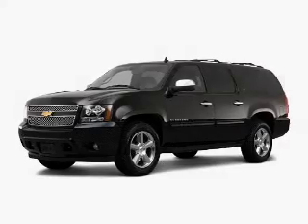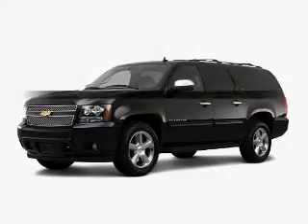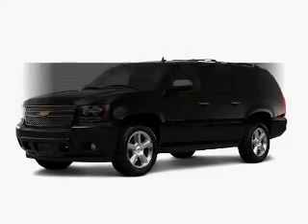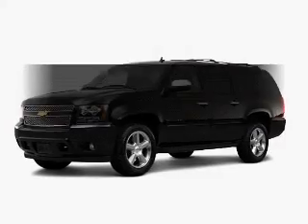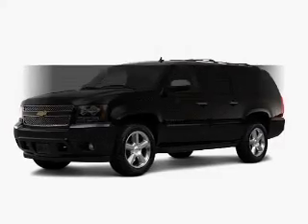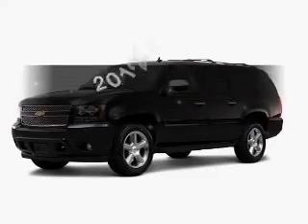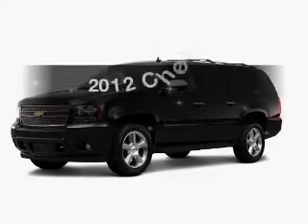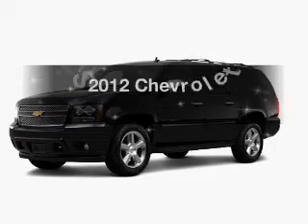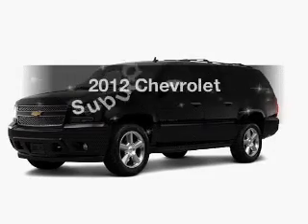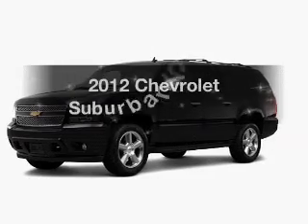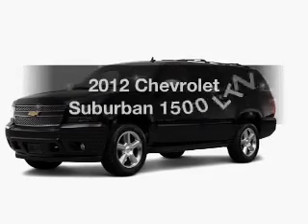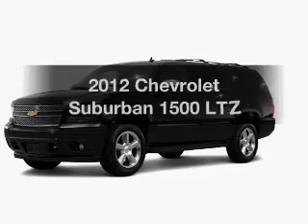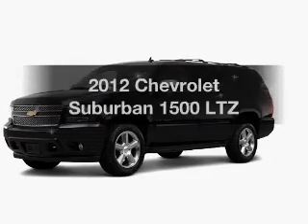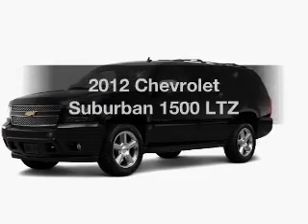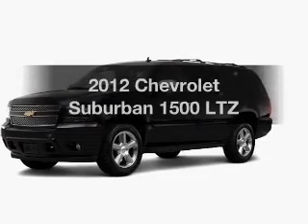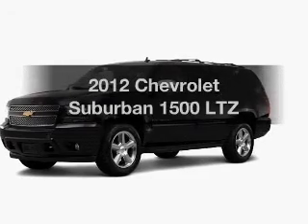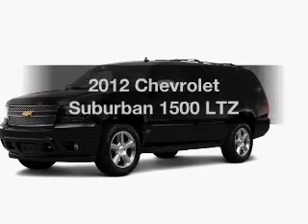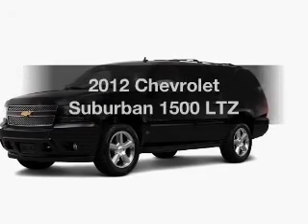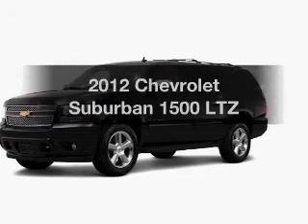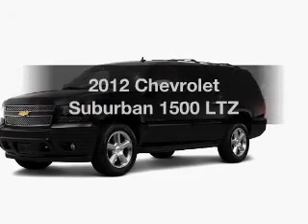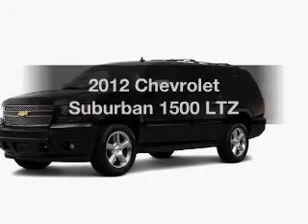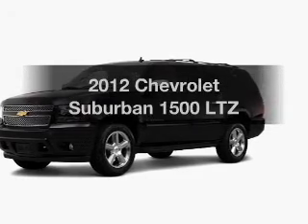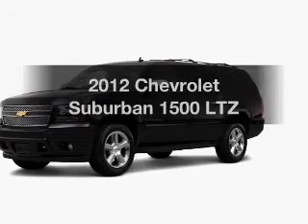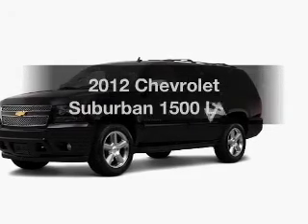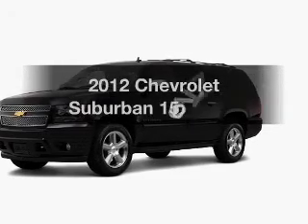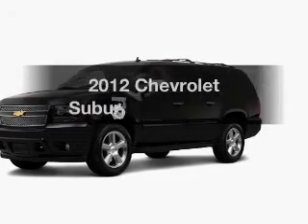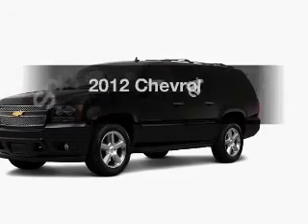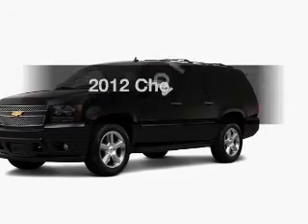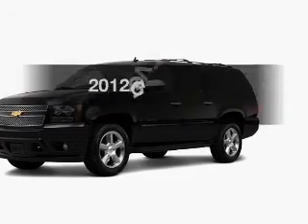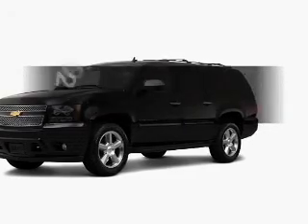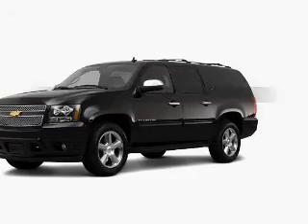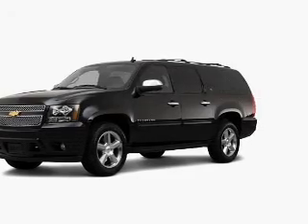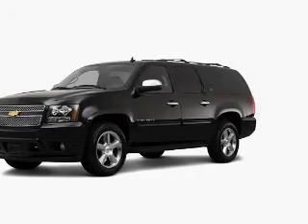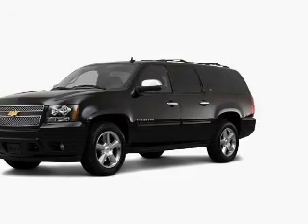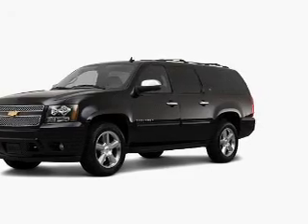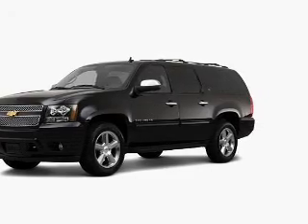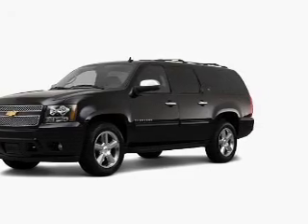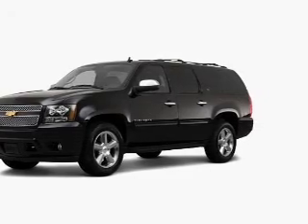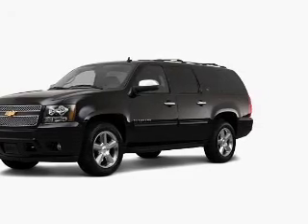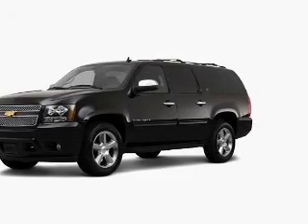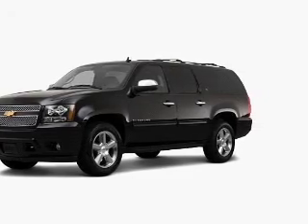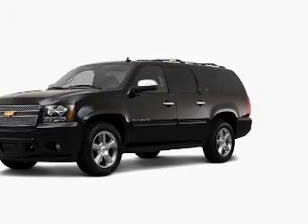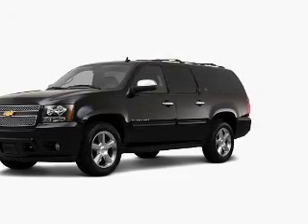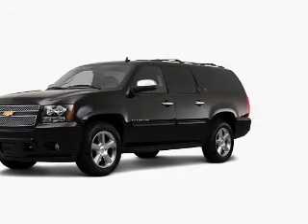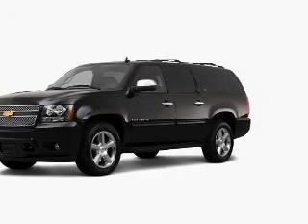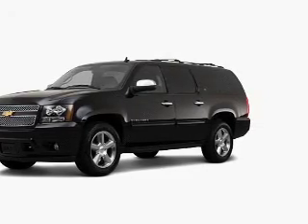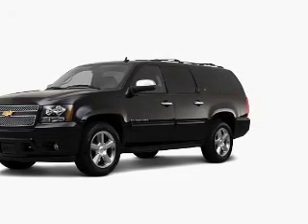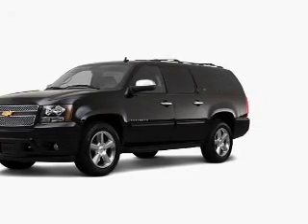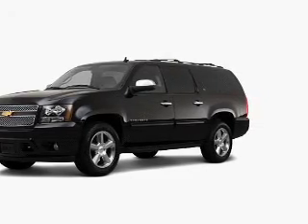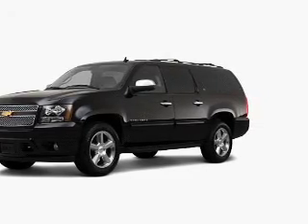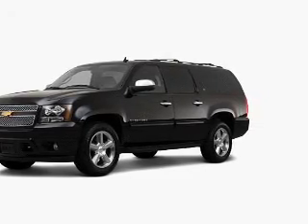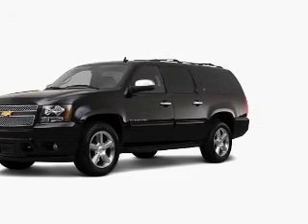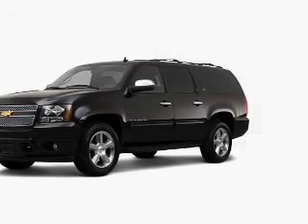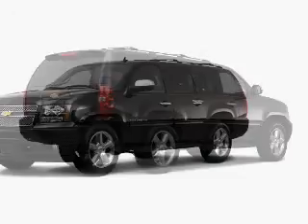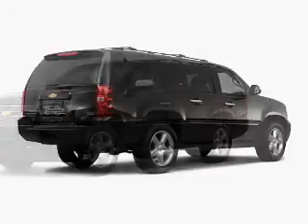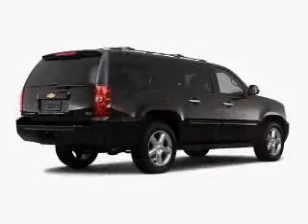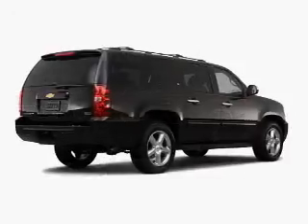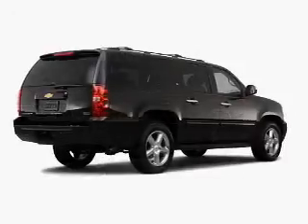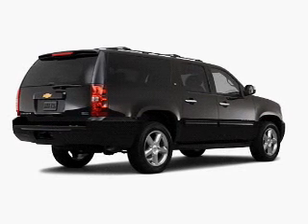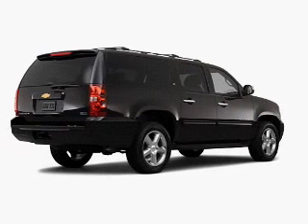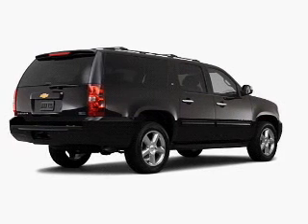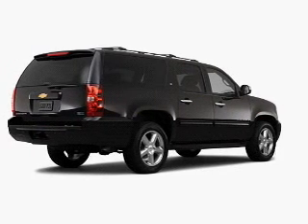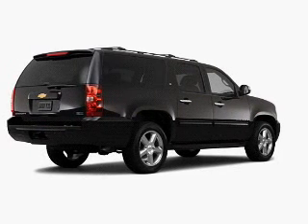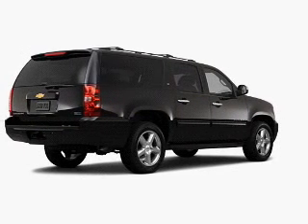Get noticed in this 2012 Chevrolet Suburban. Travel the roads in style and comfort in this great vehicle.